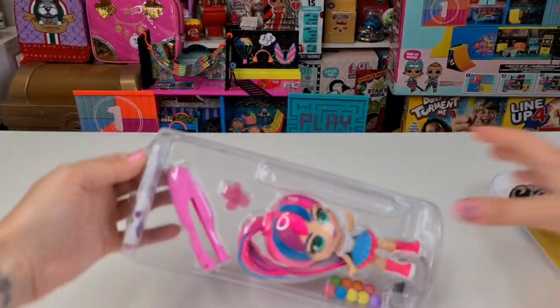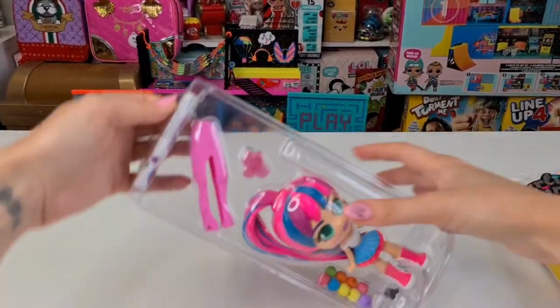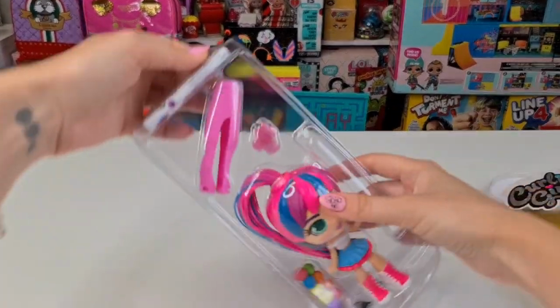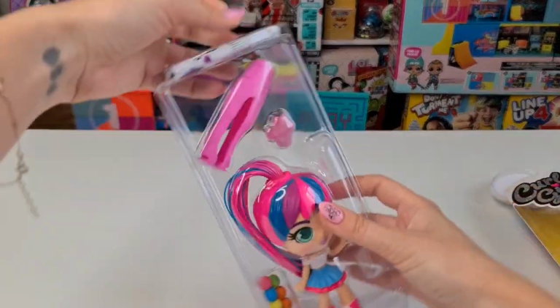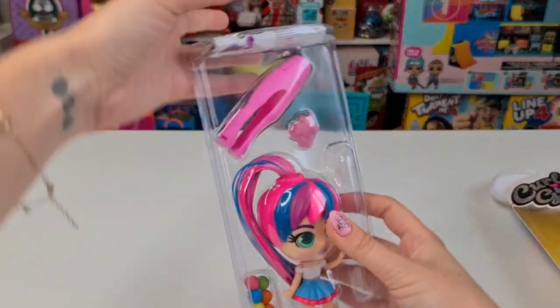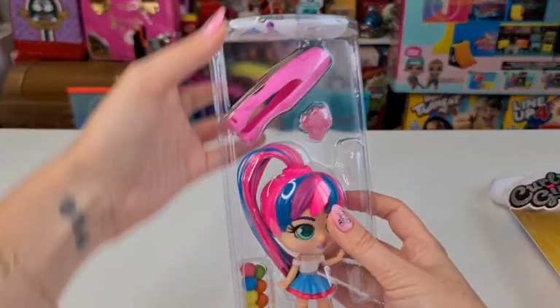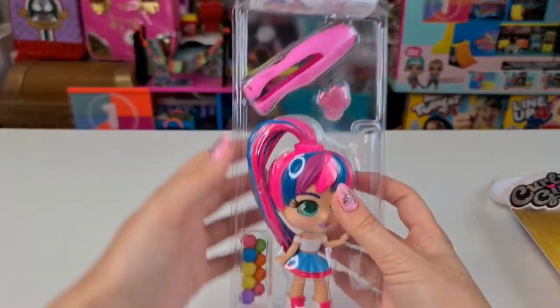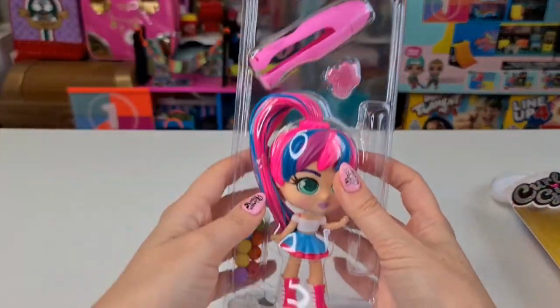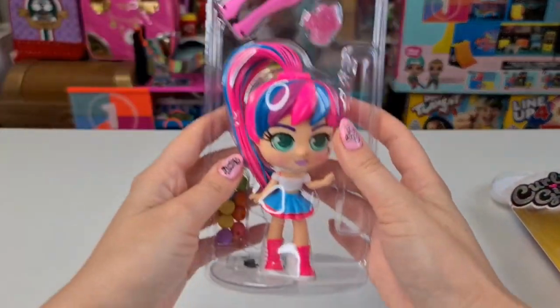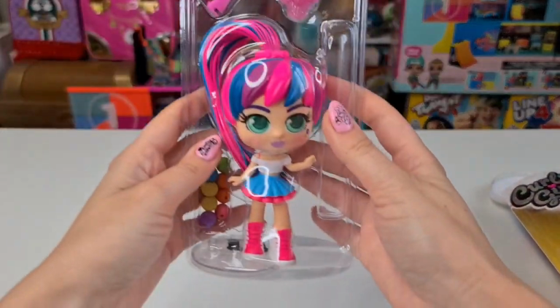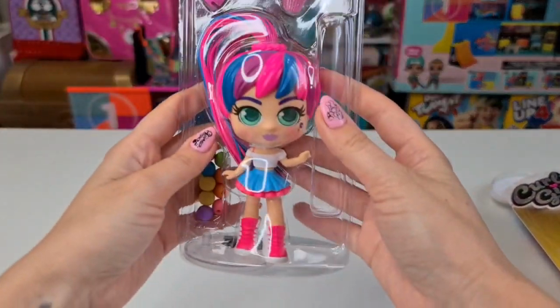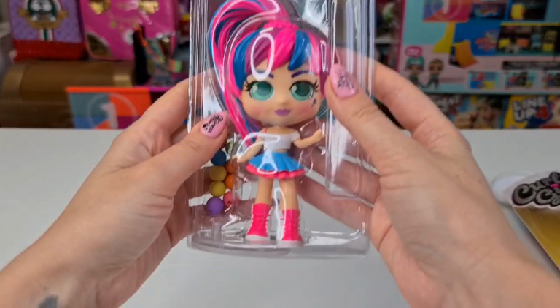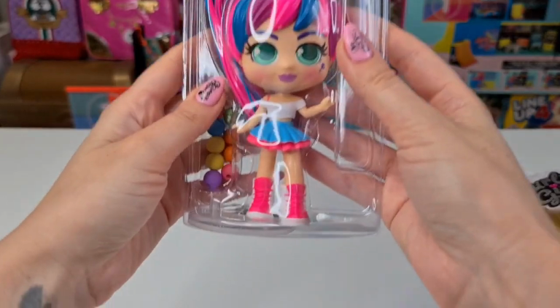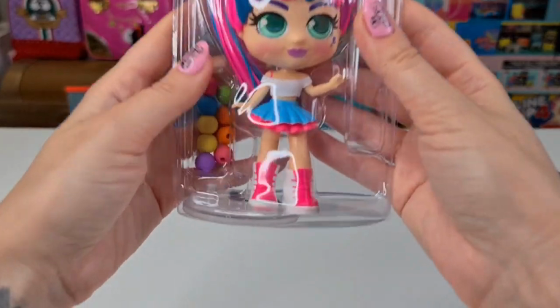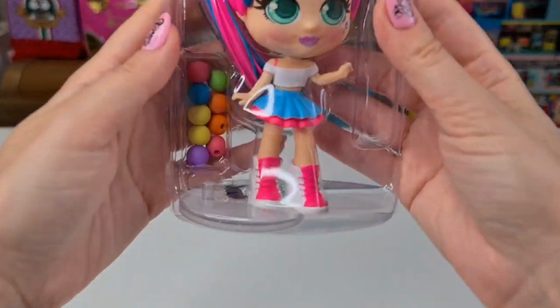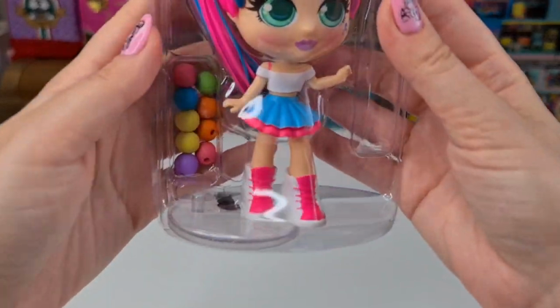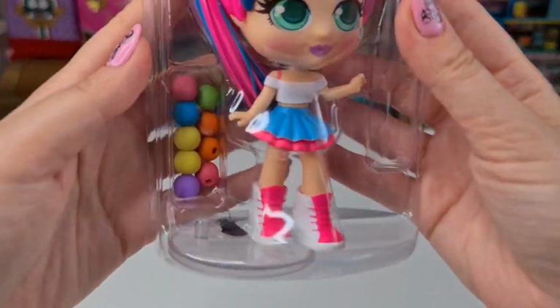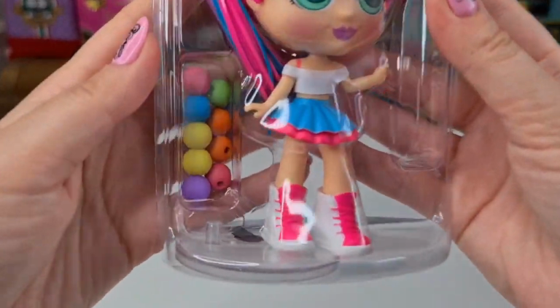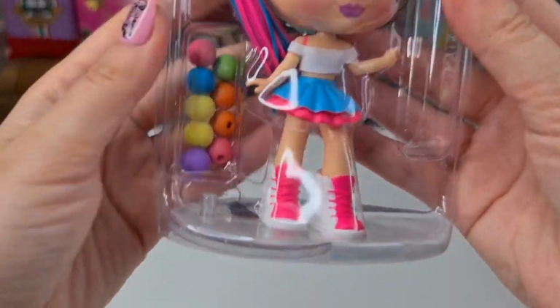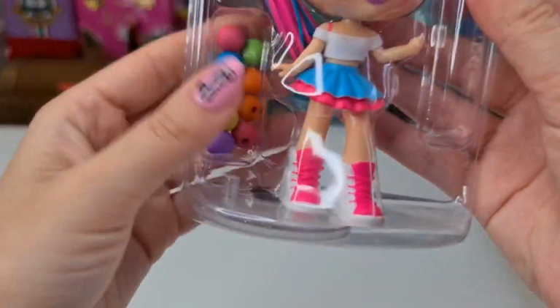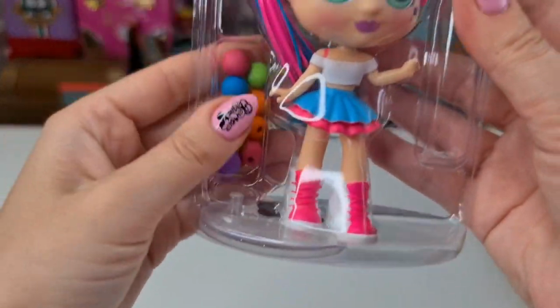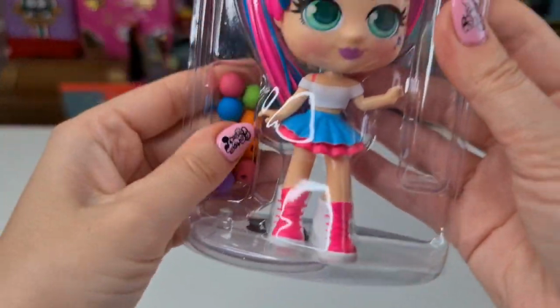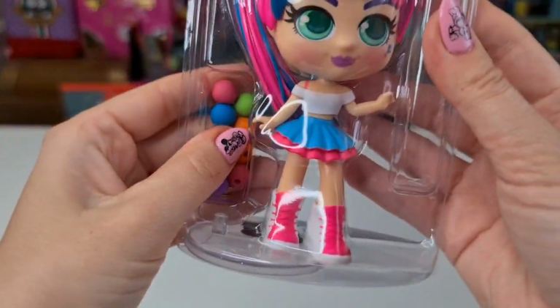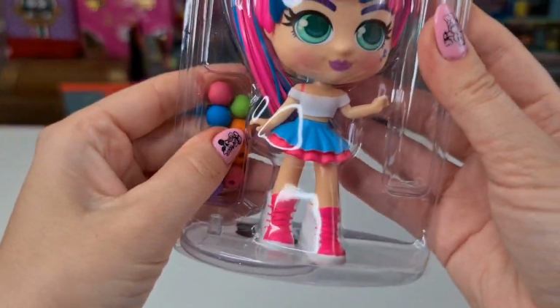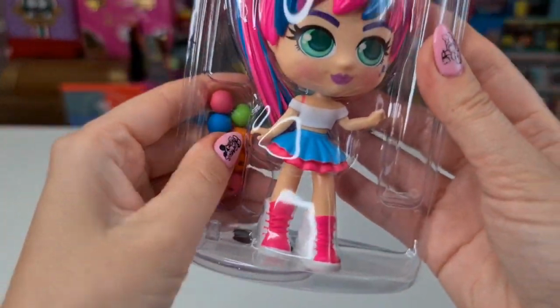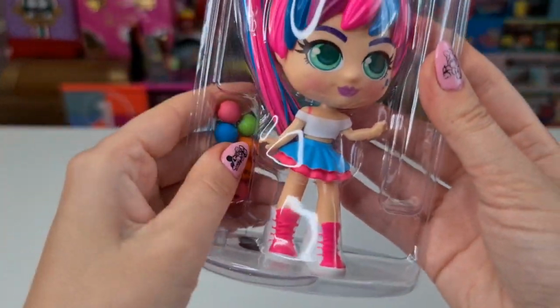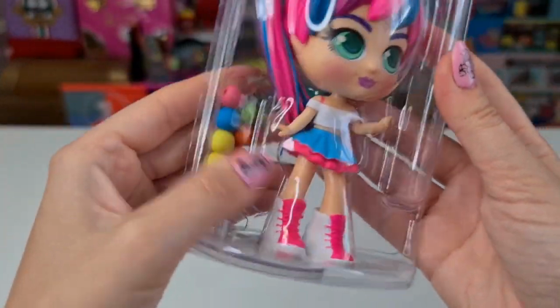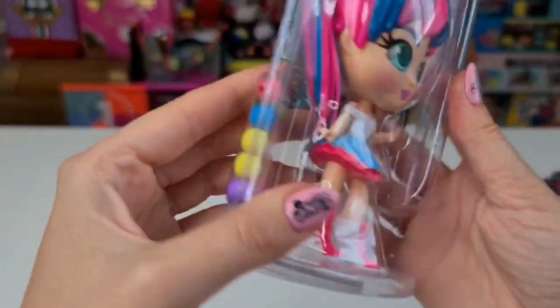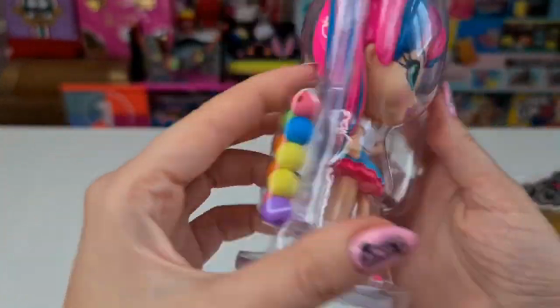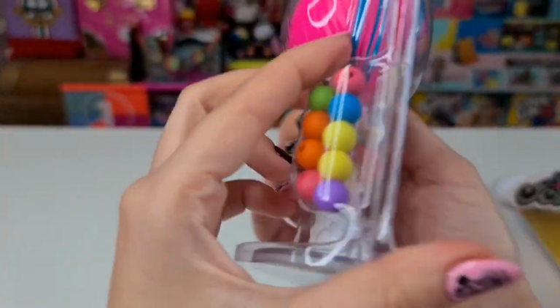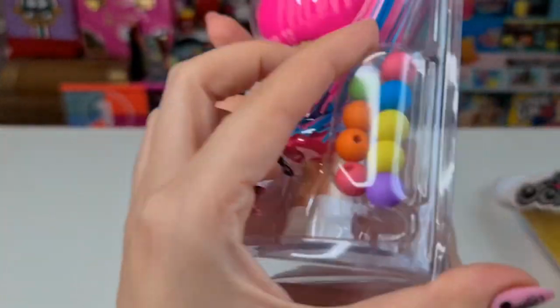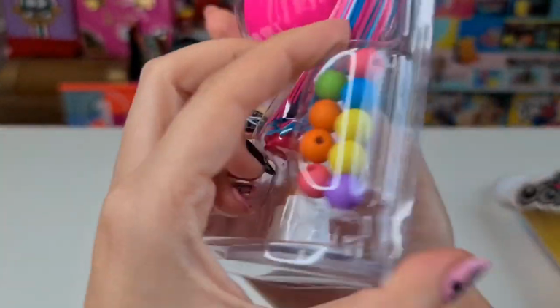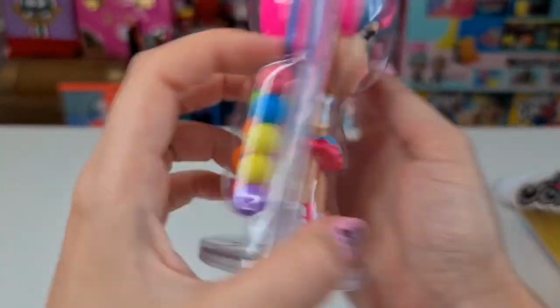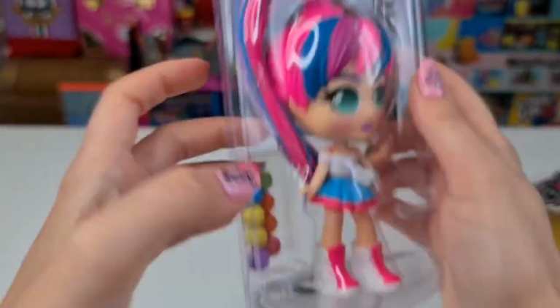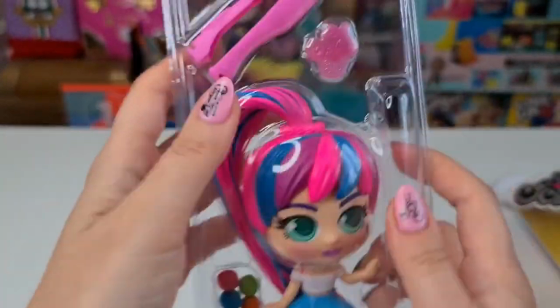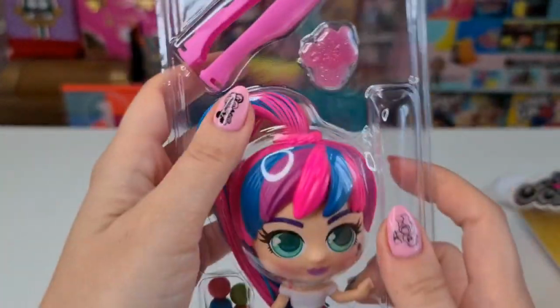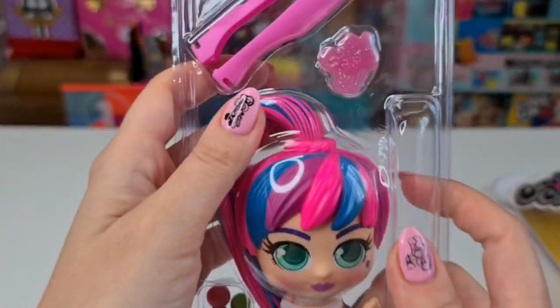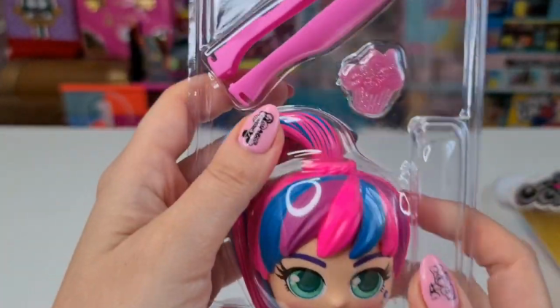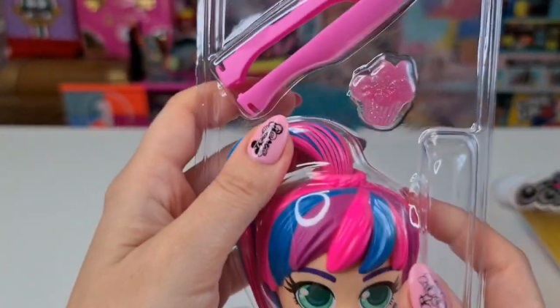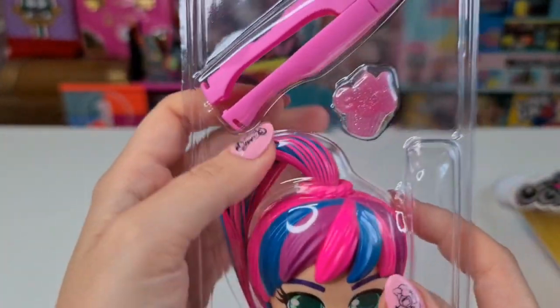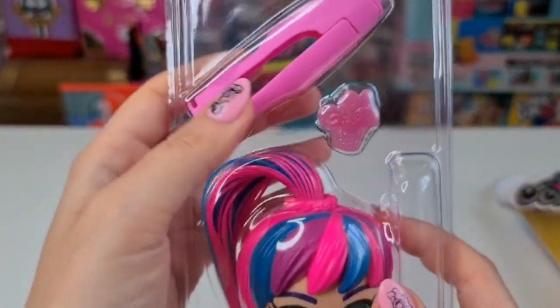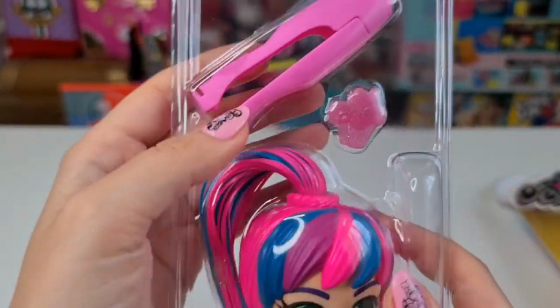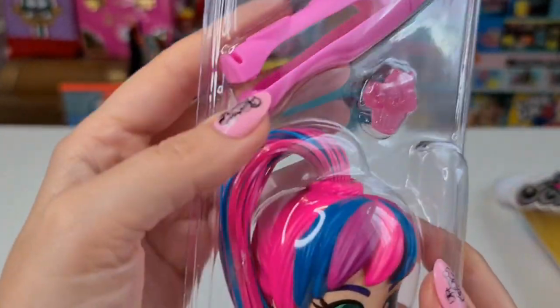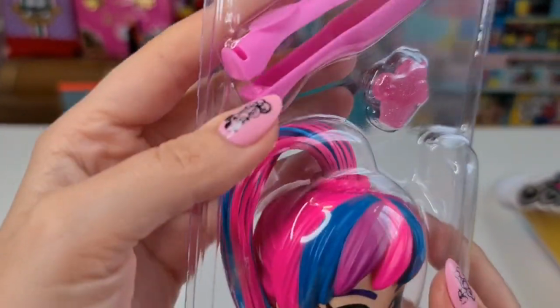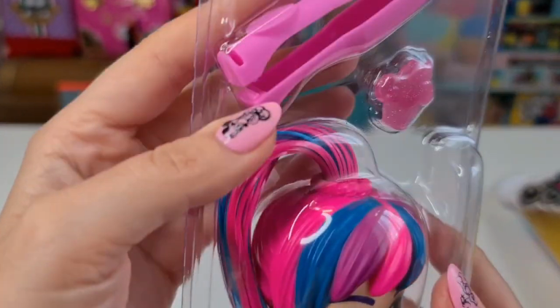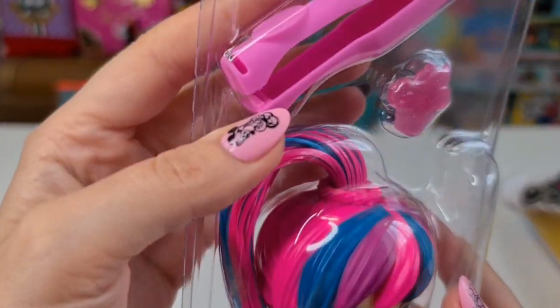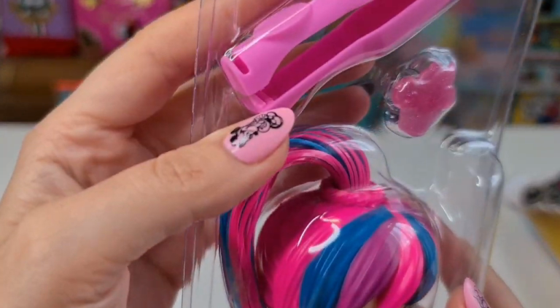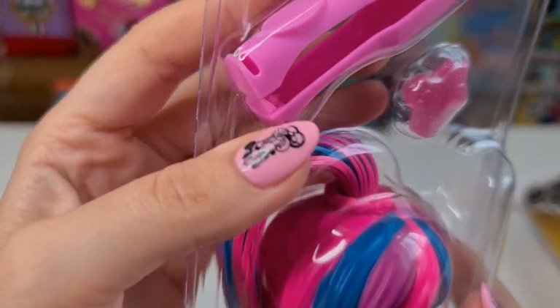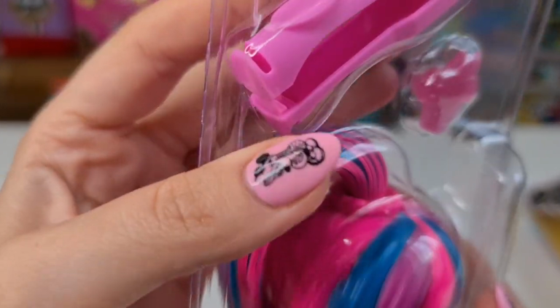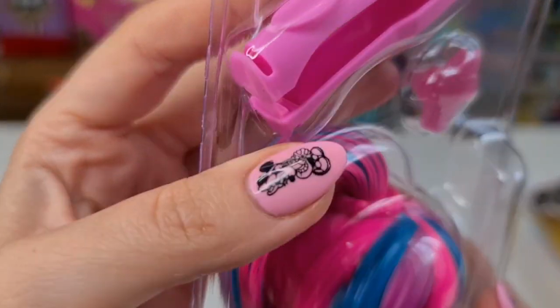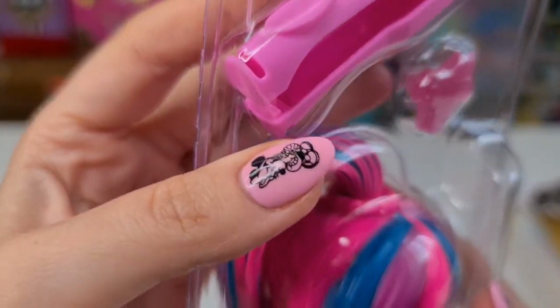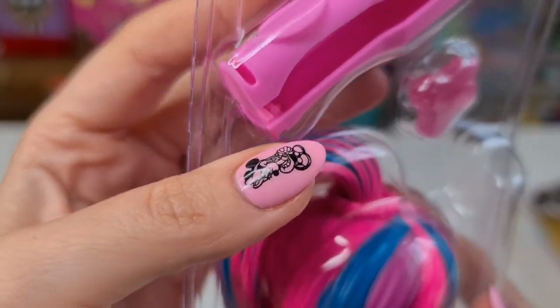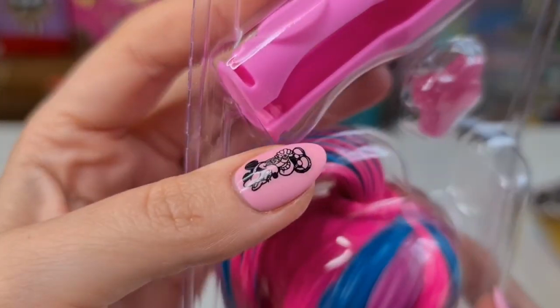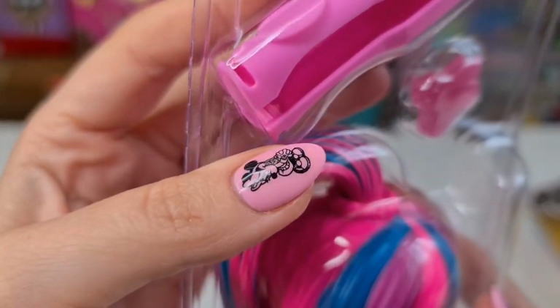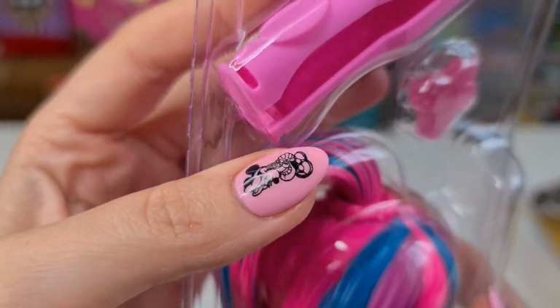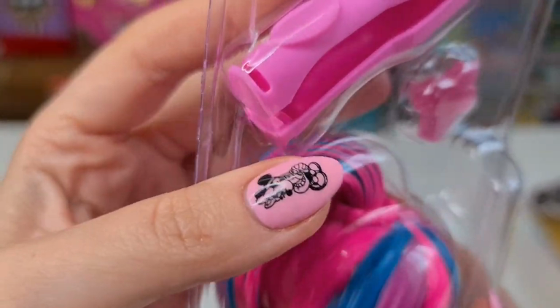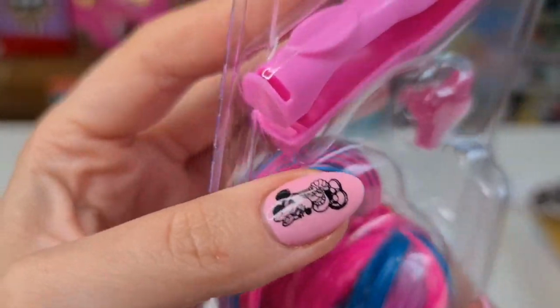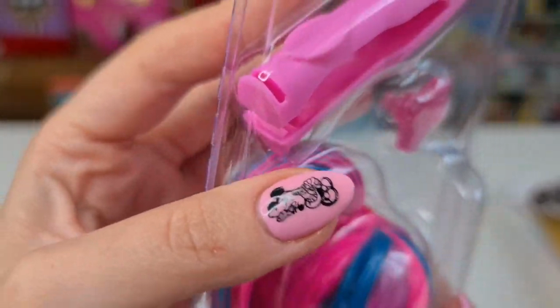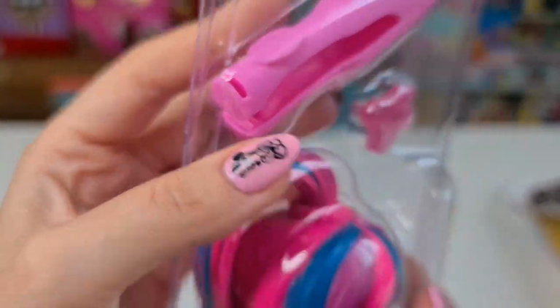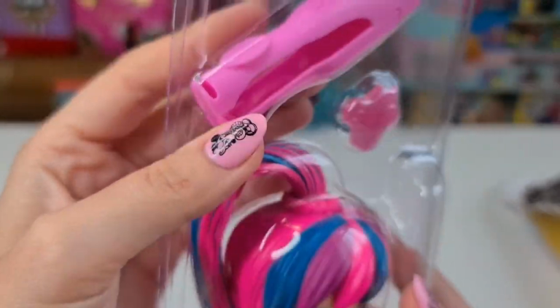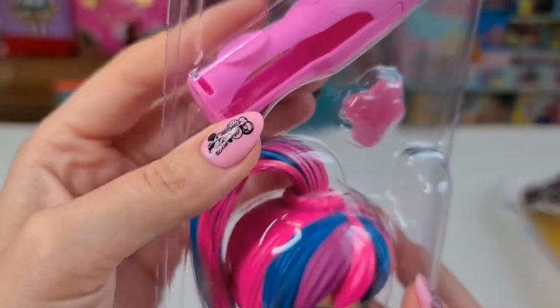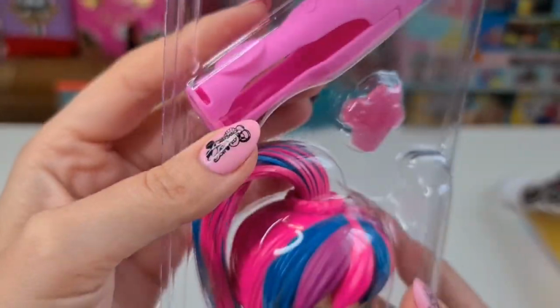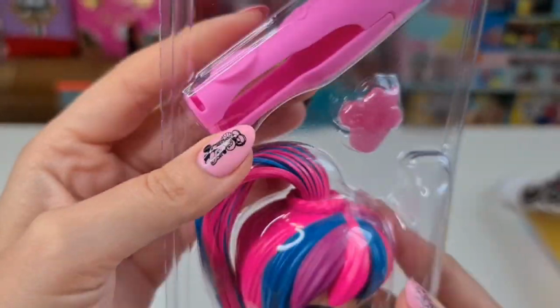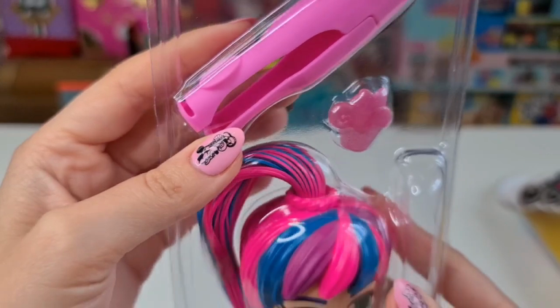Okay, so this is everything we had. Some lids here, and we have a hair curler.